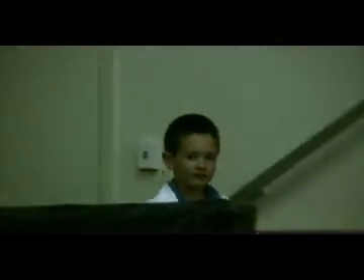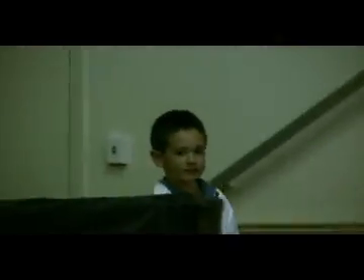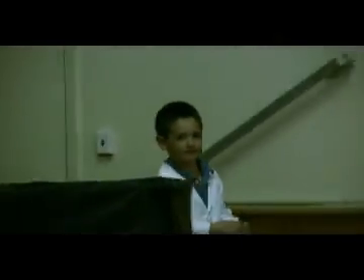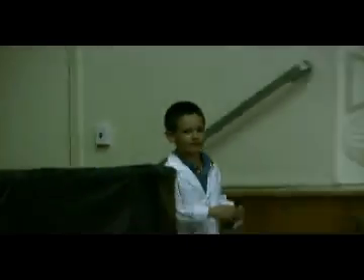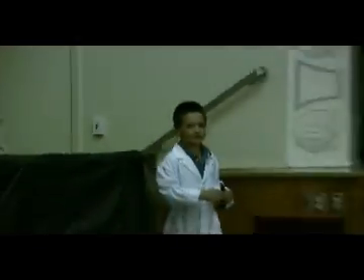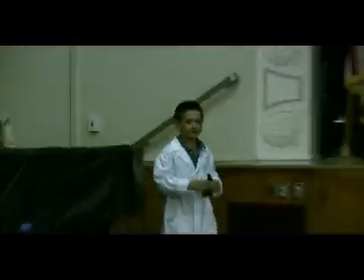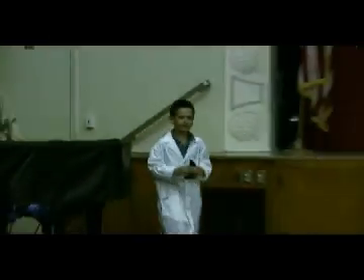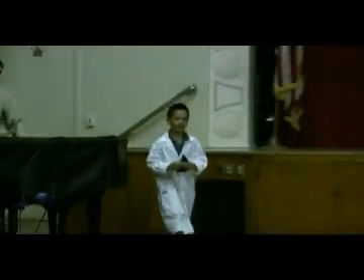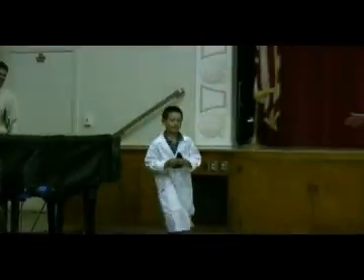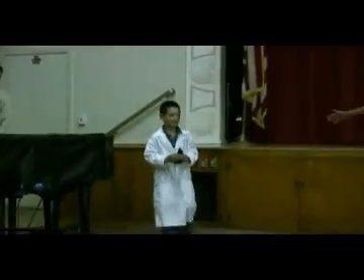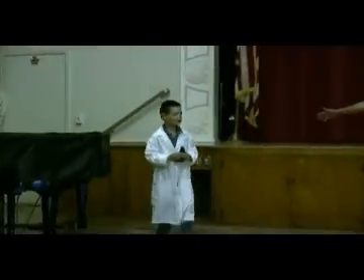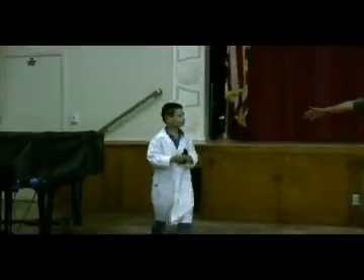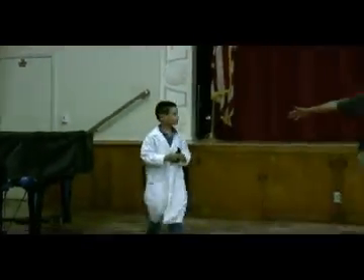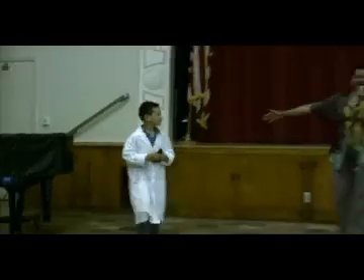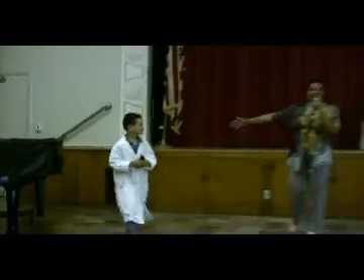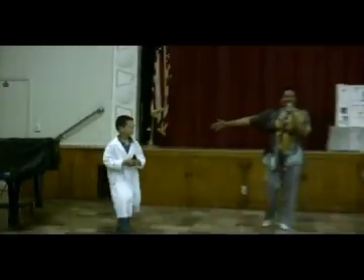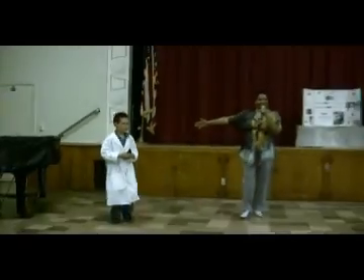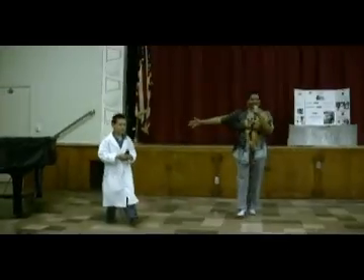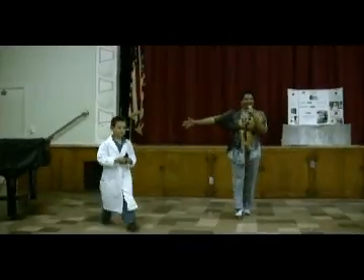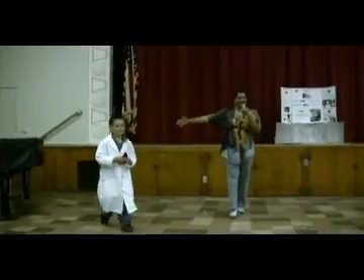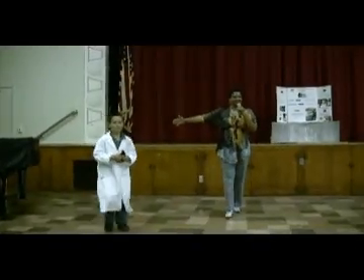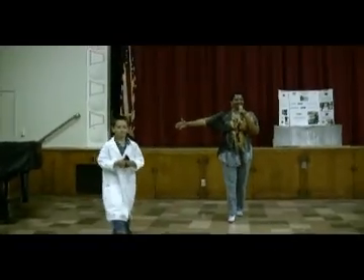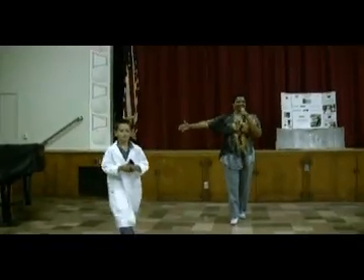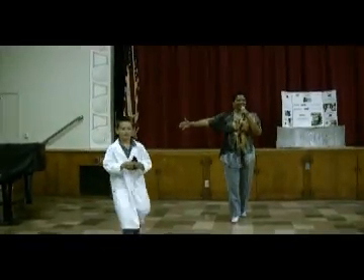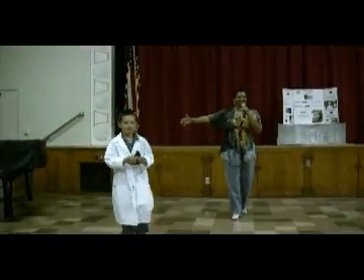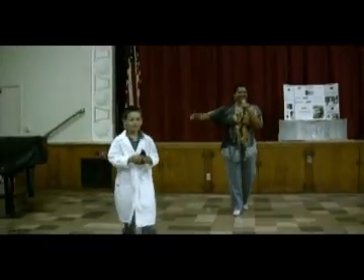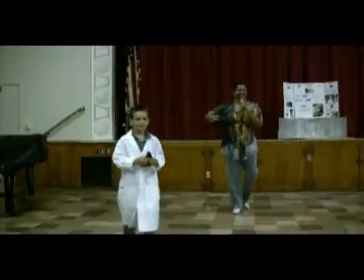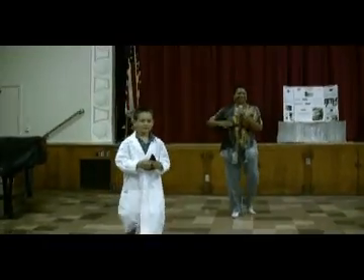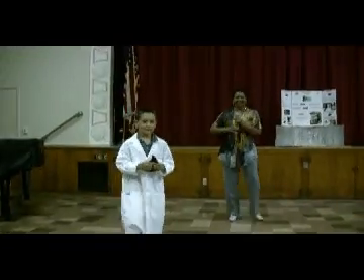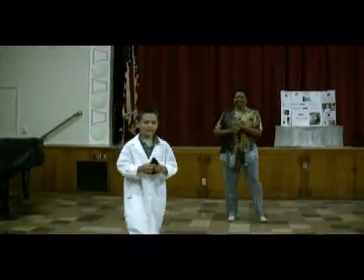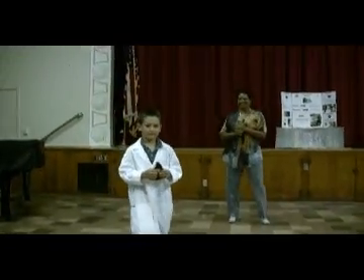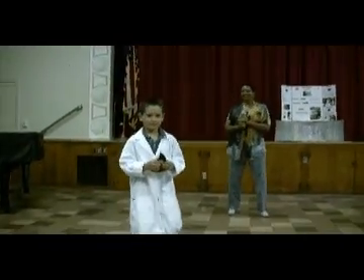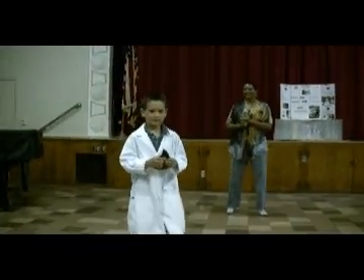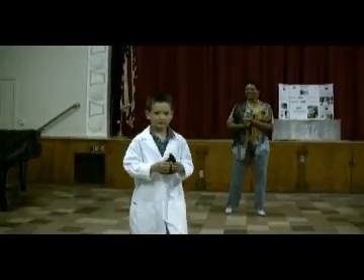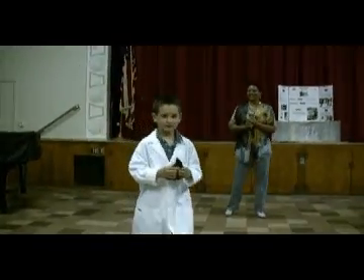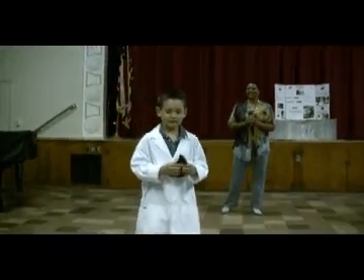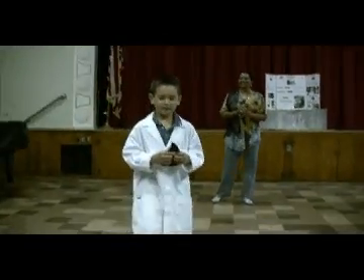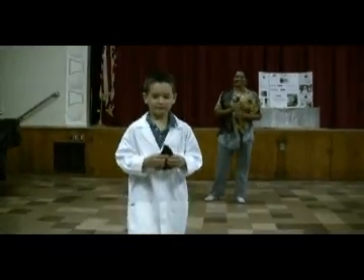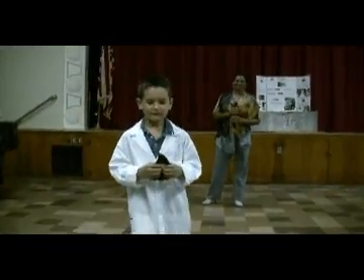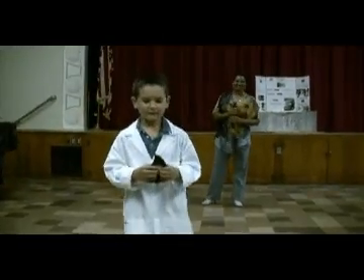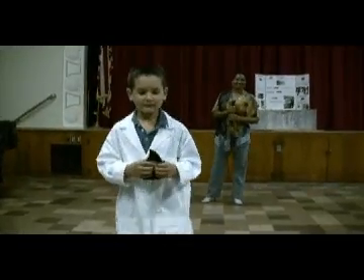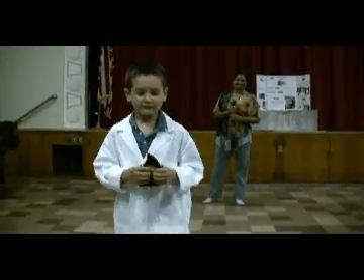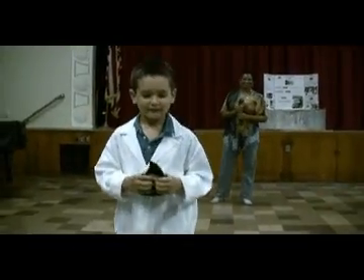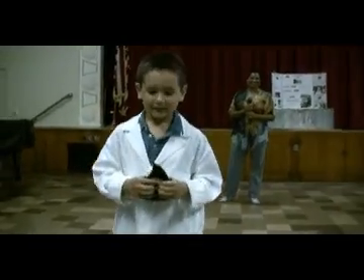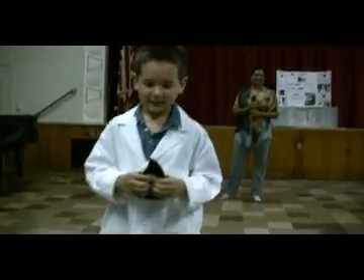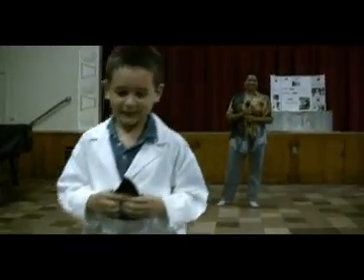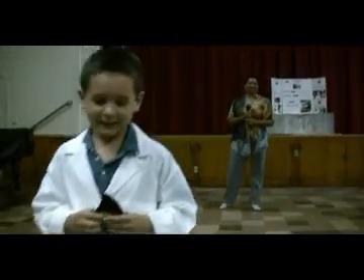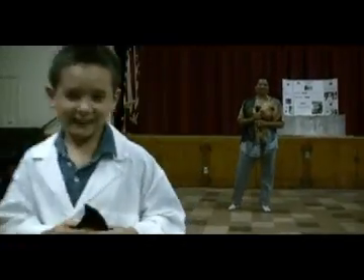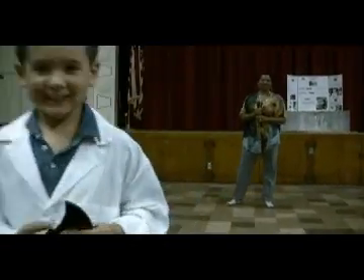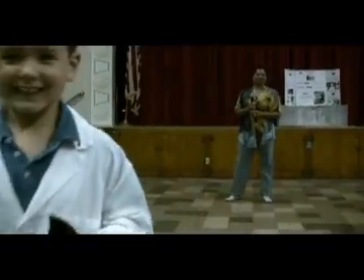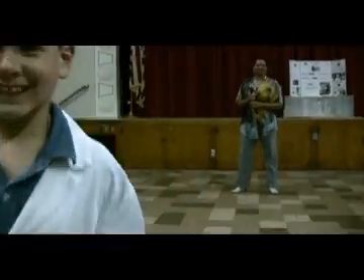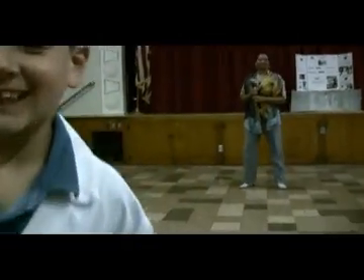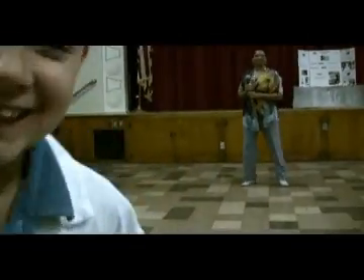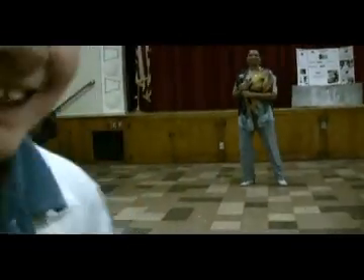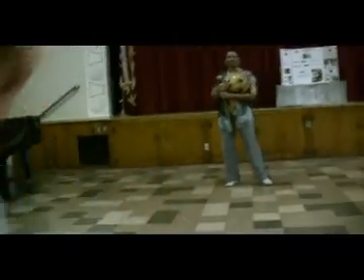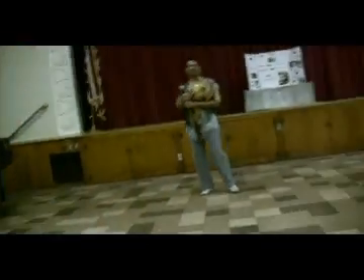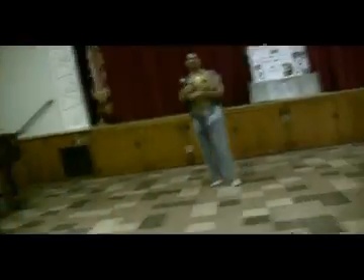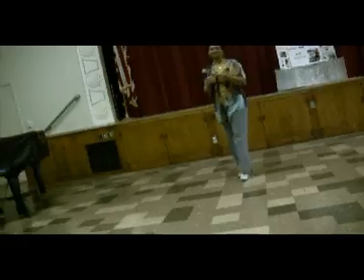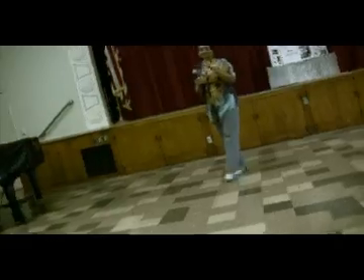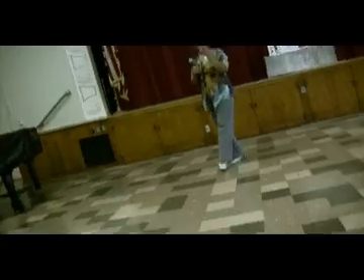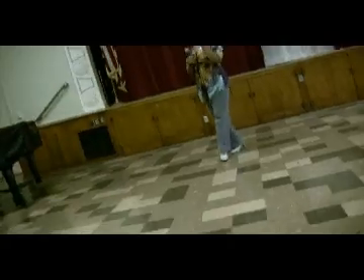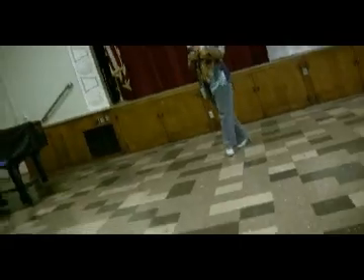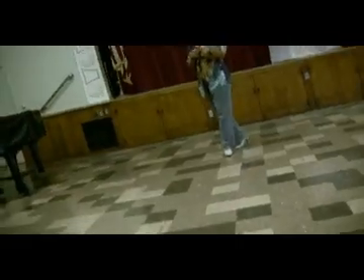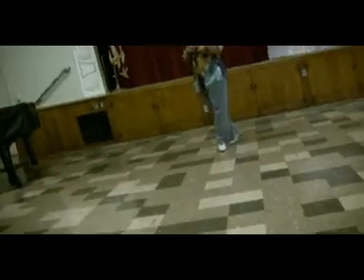Is this not an awesome scientist? Great job.